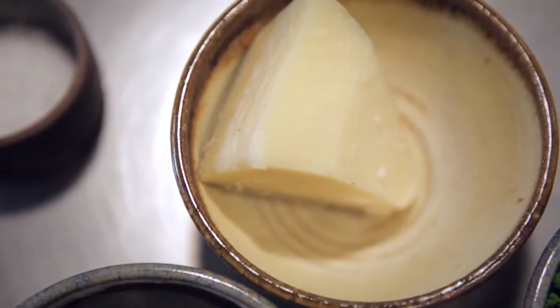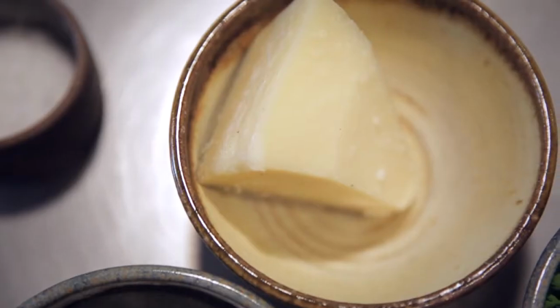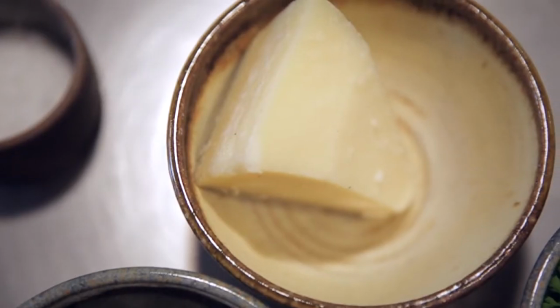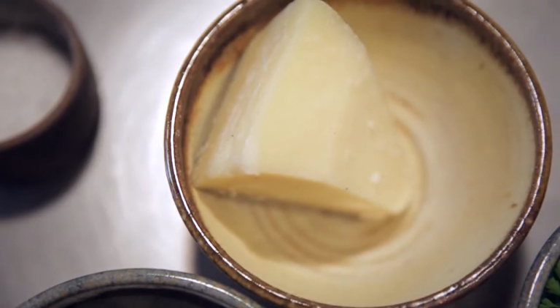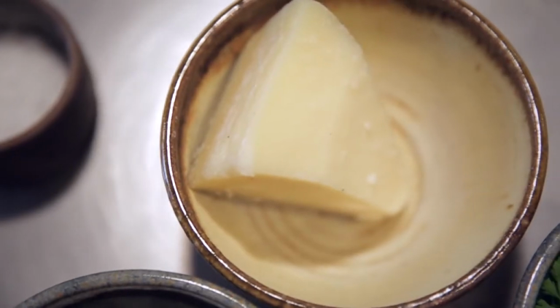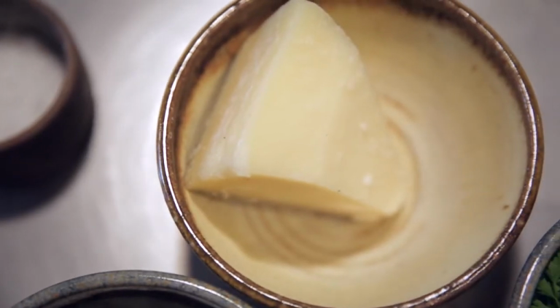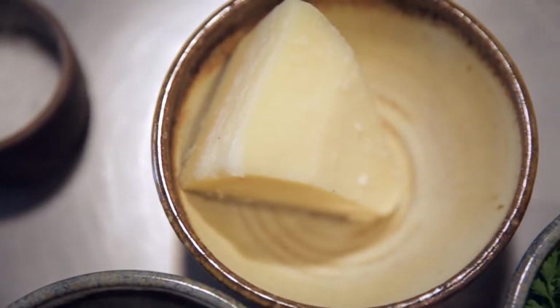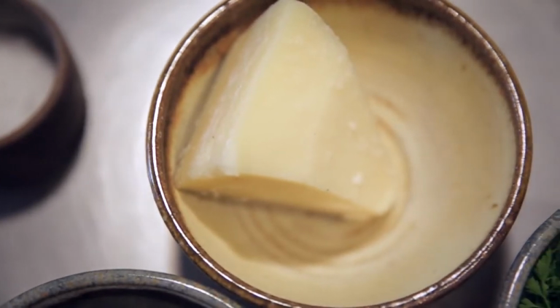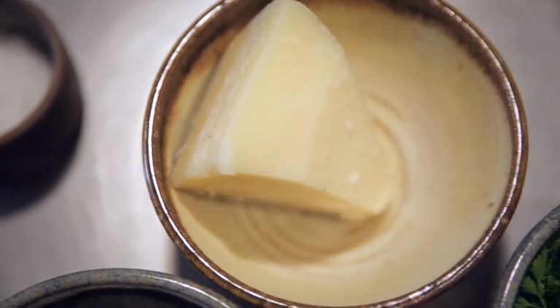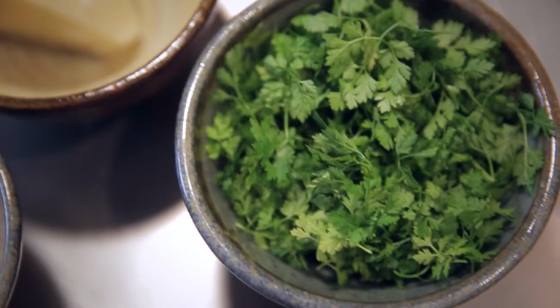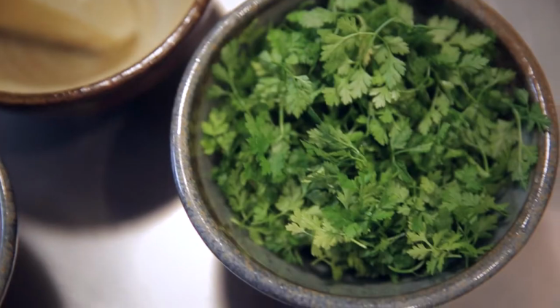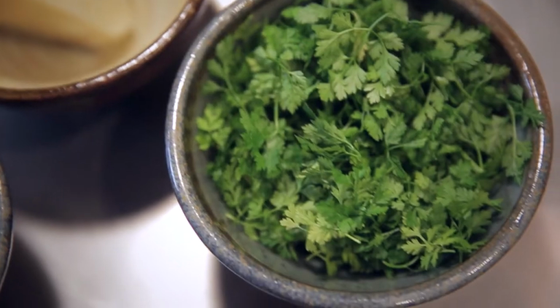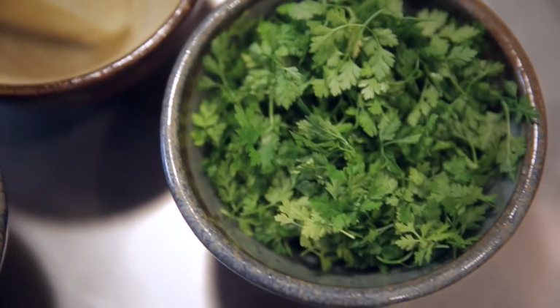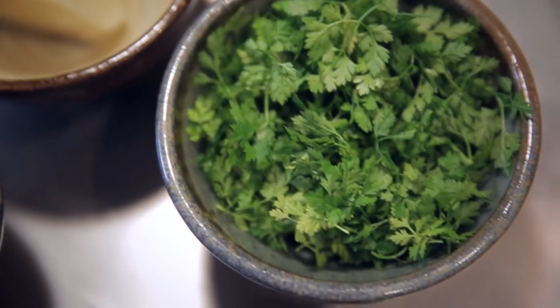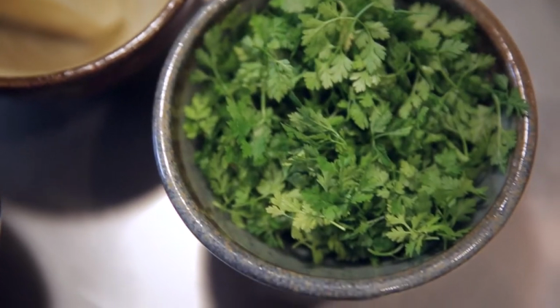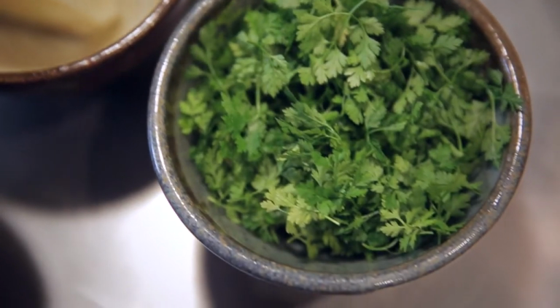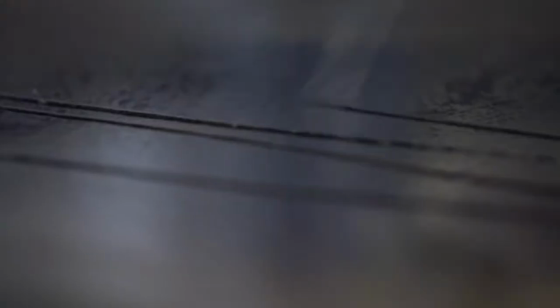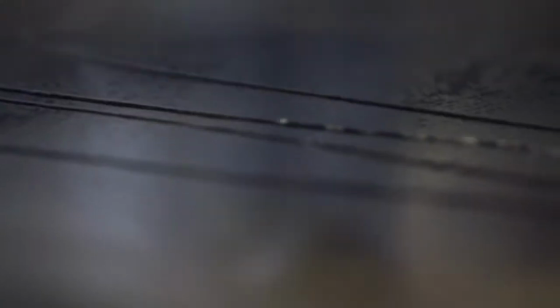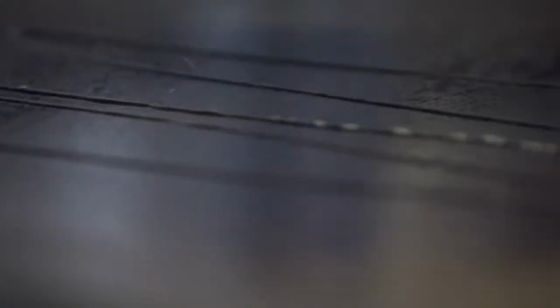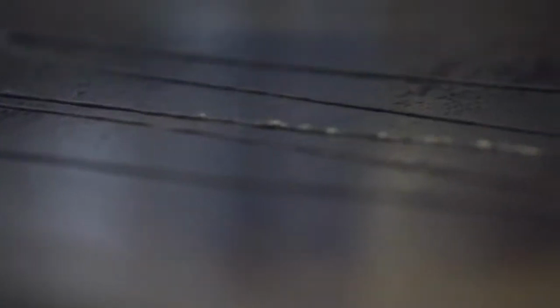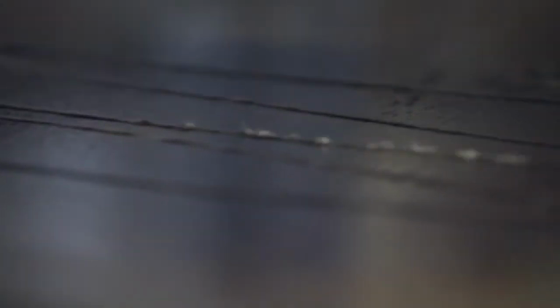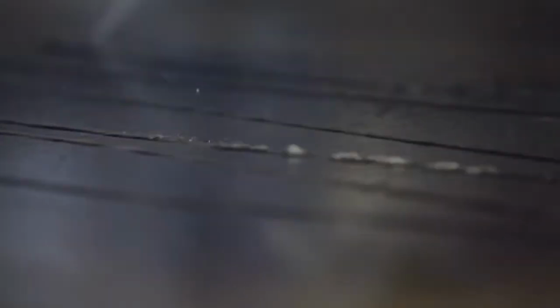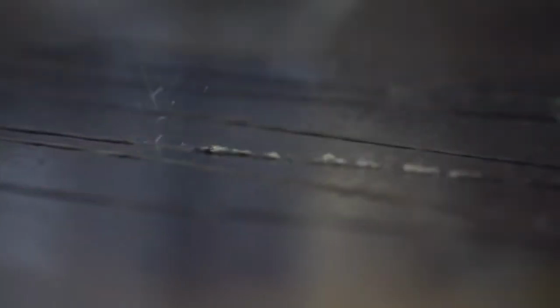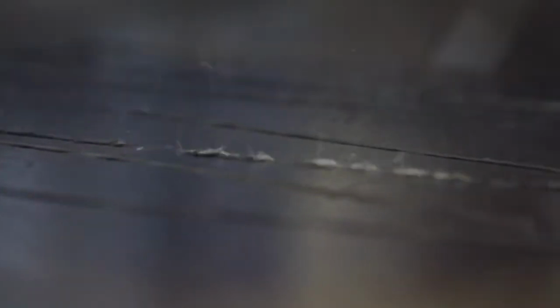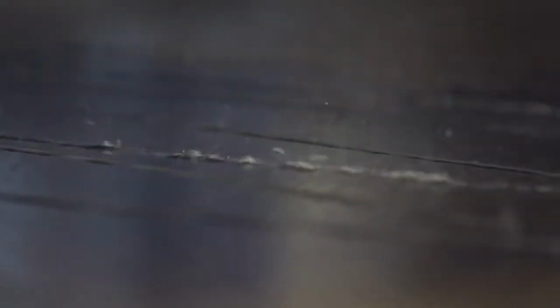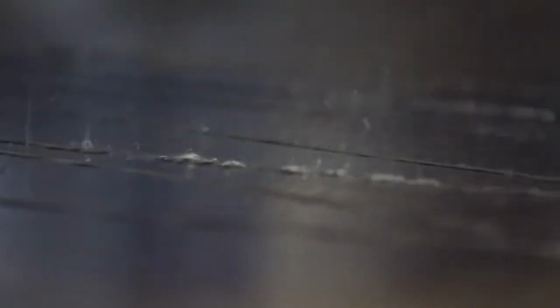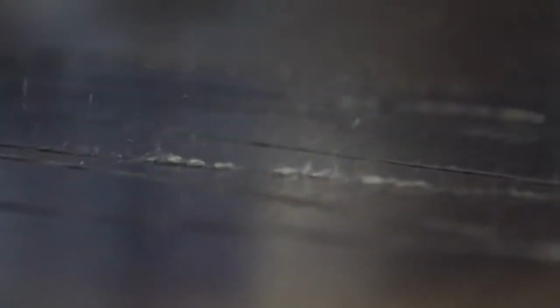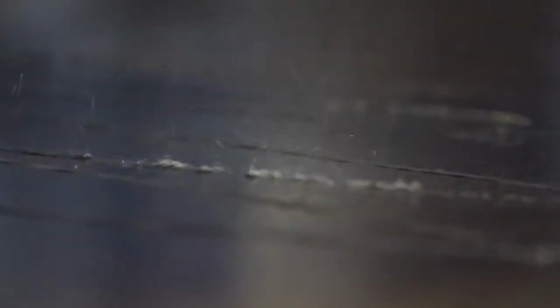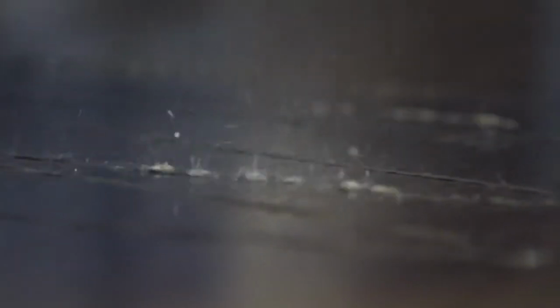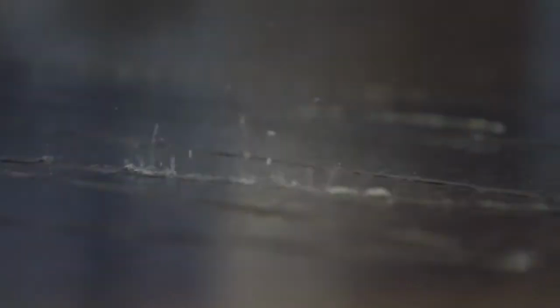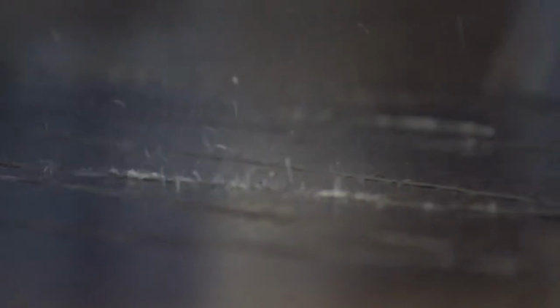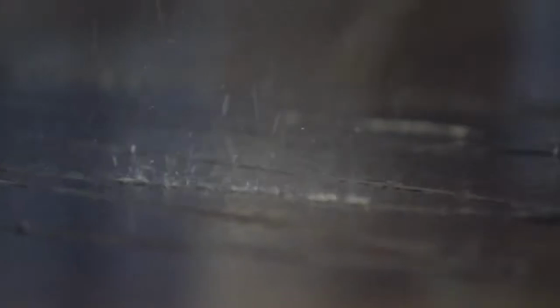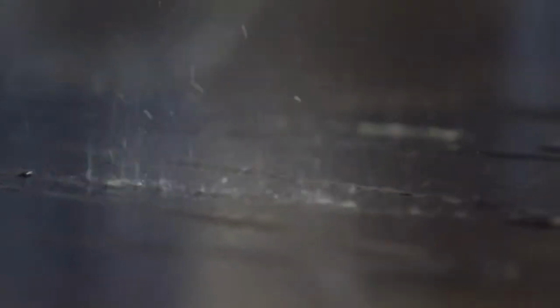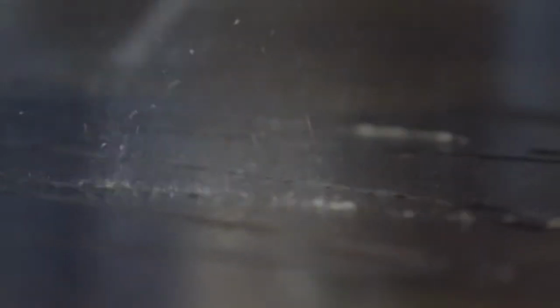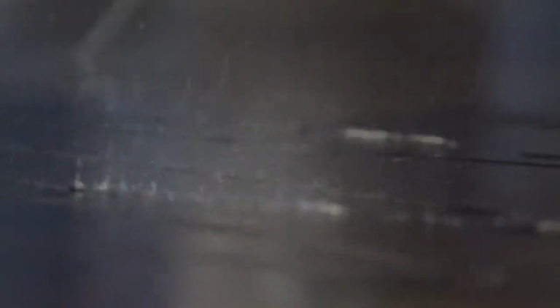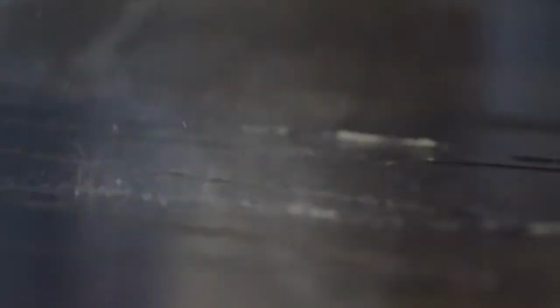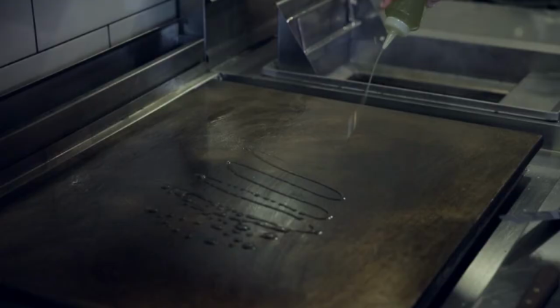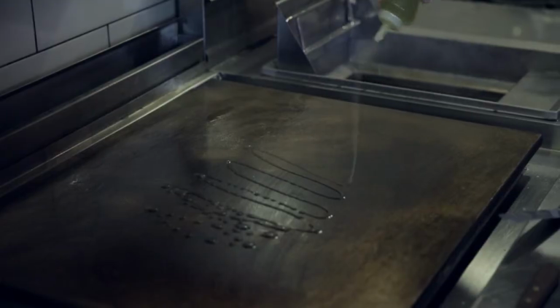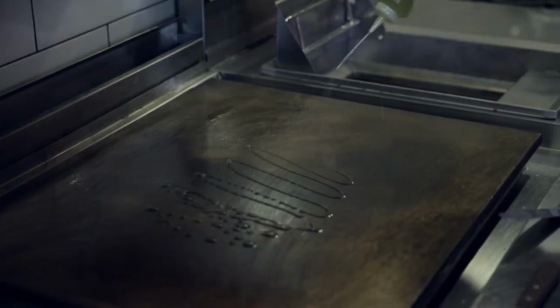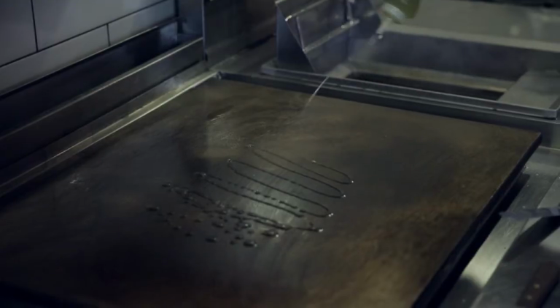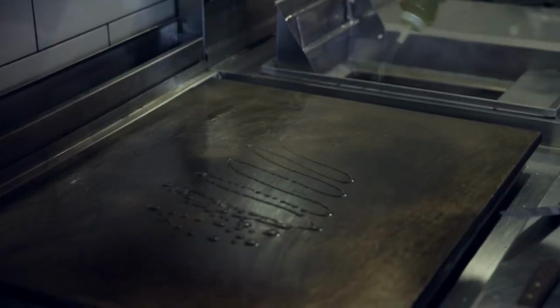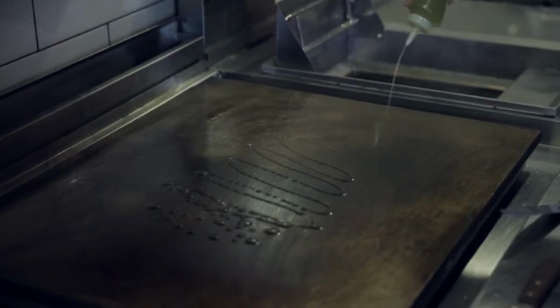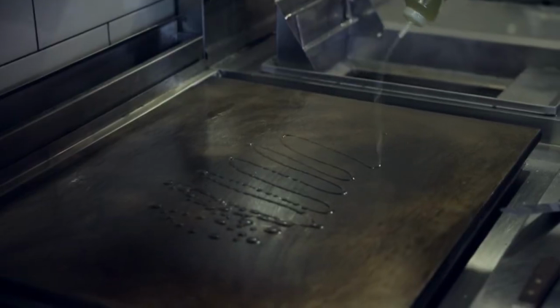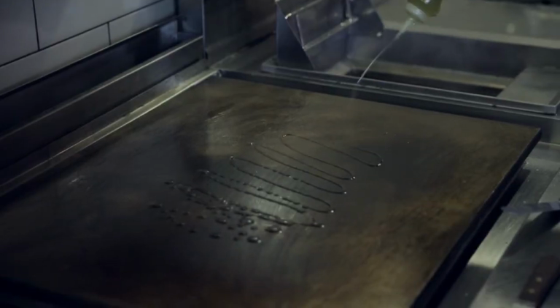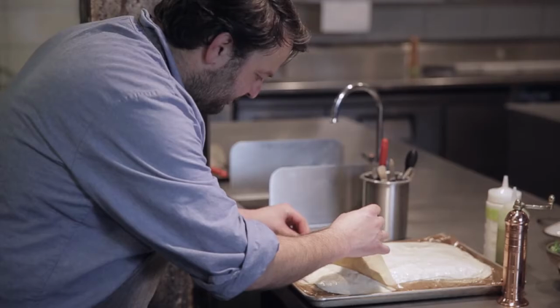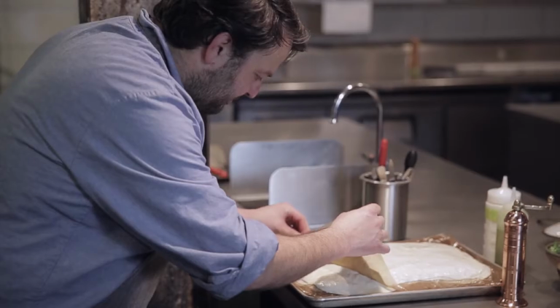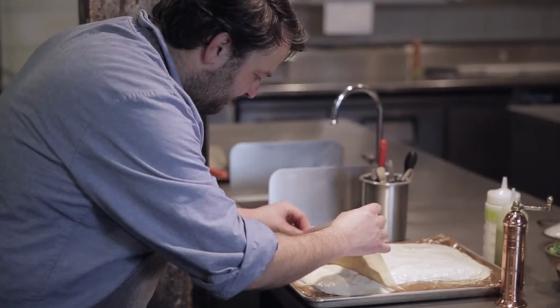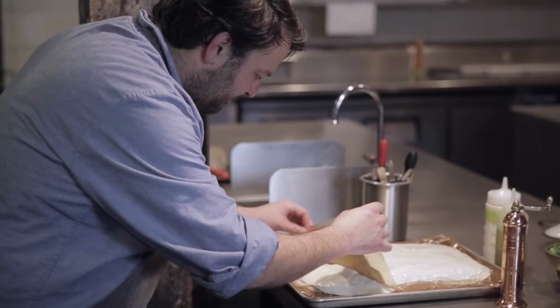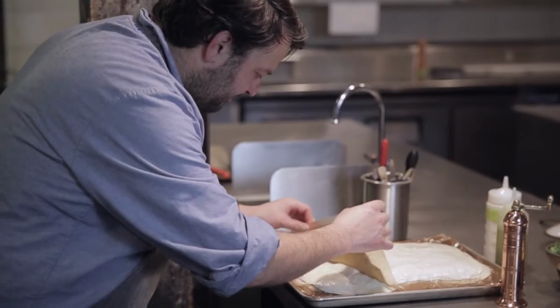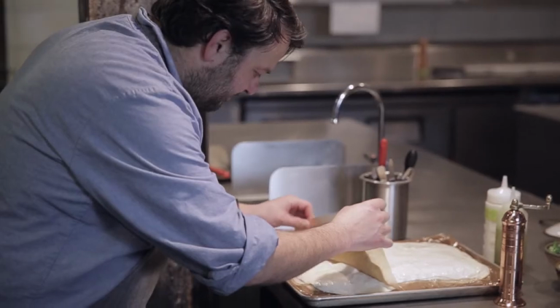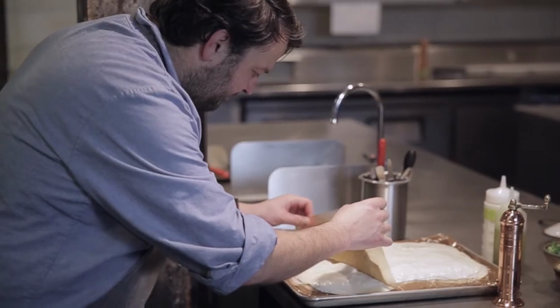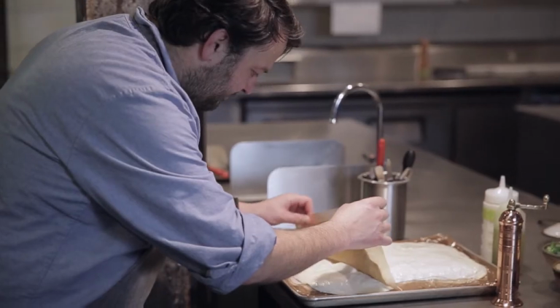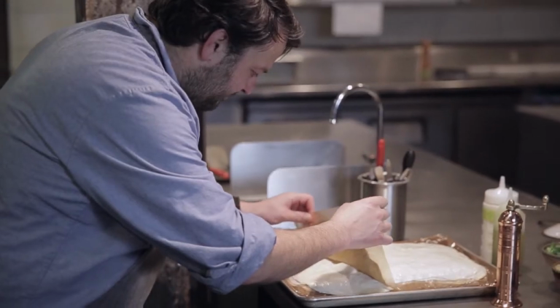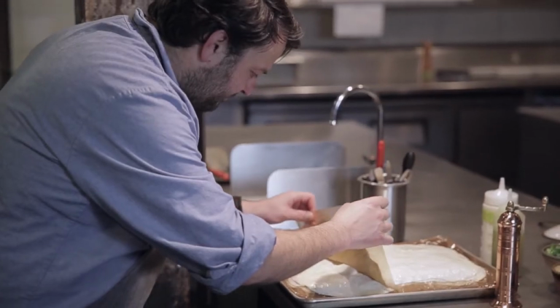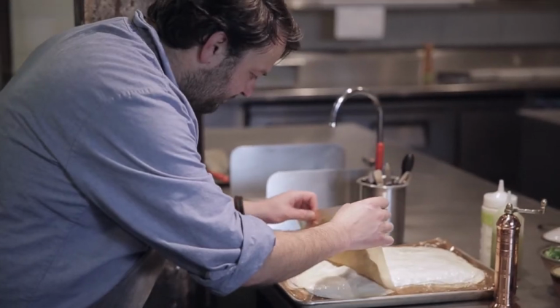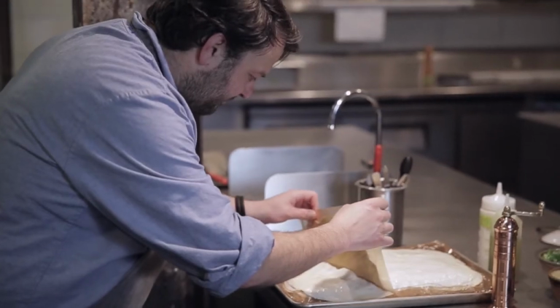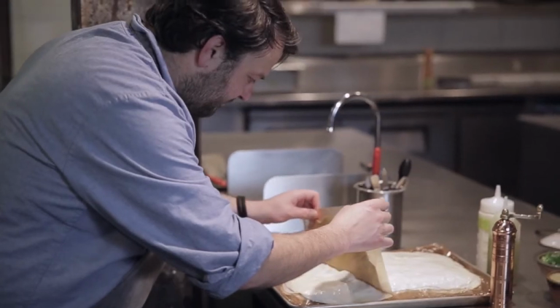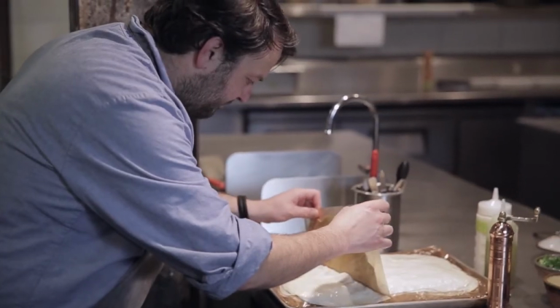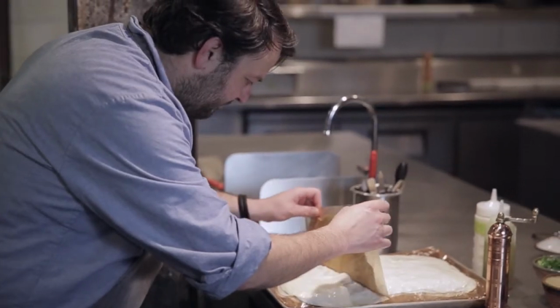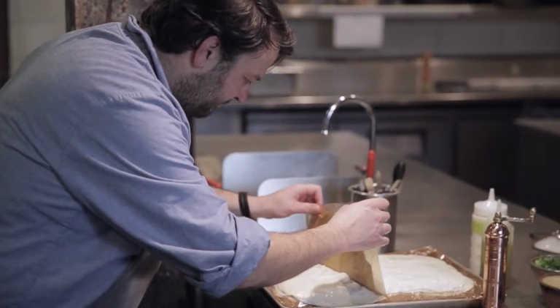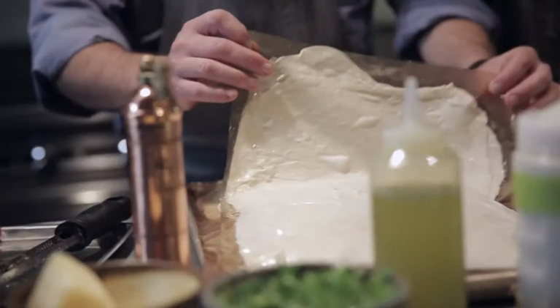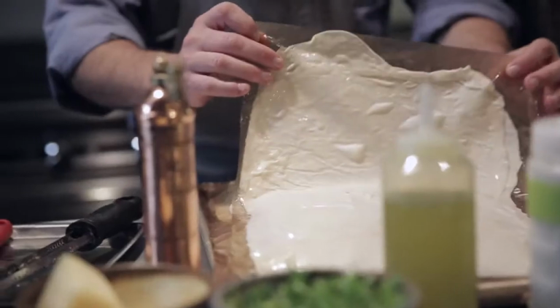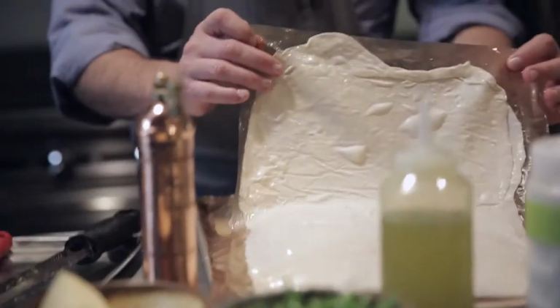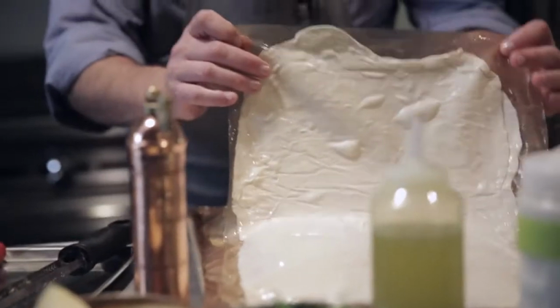Flatbreads are all over the world, and you can really think every culture, every sort of major food culture has their style of it.